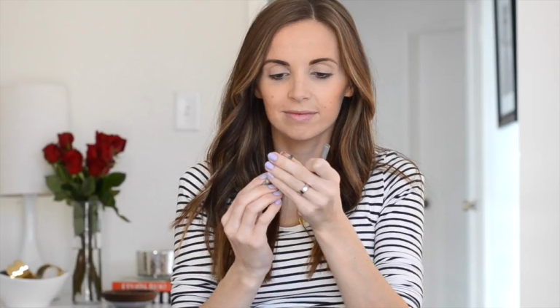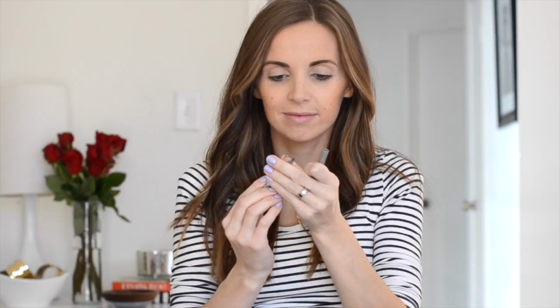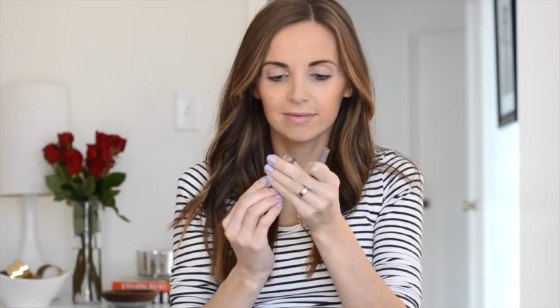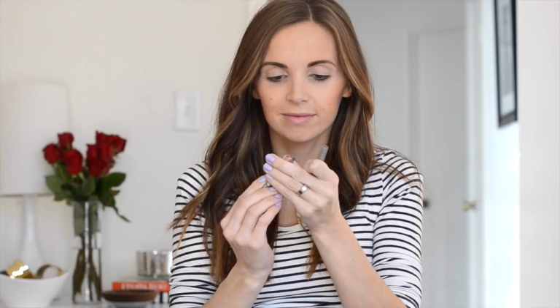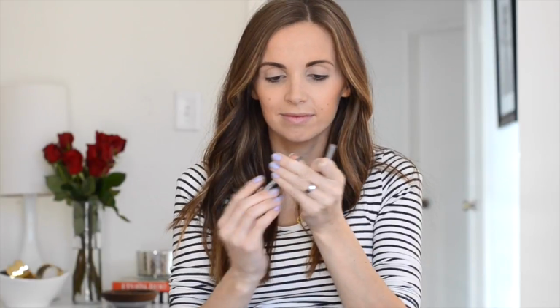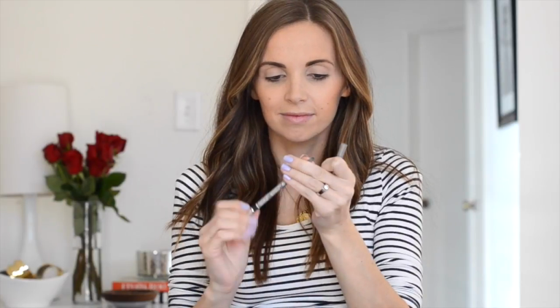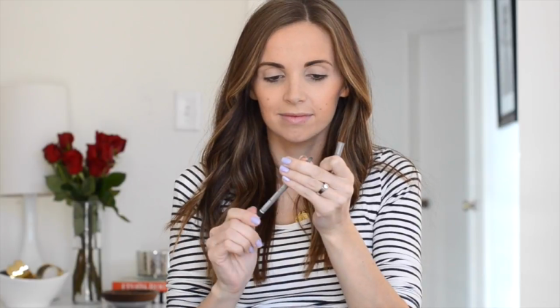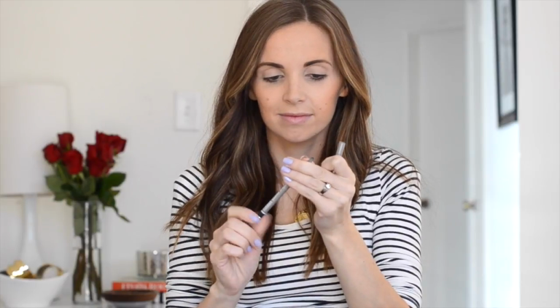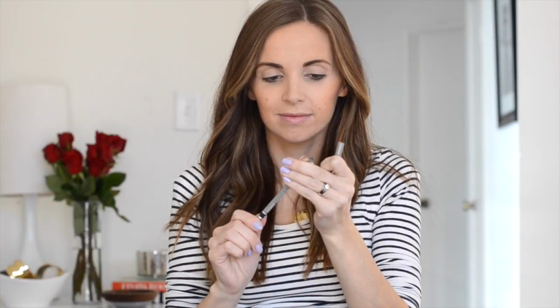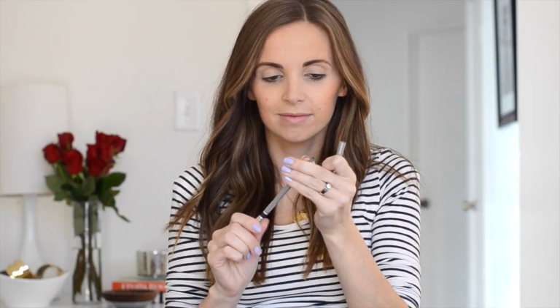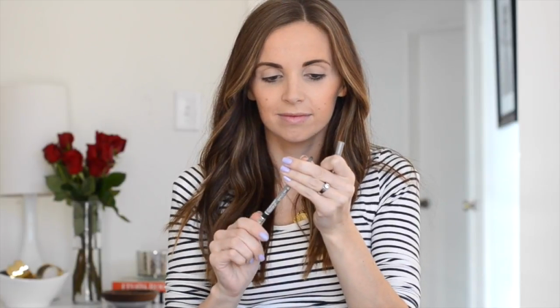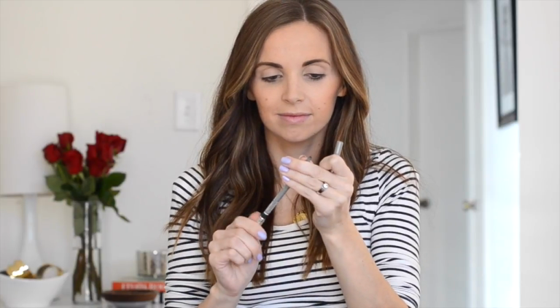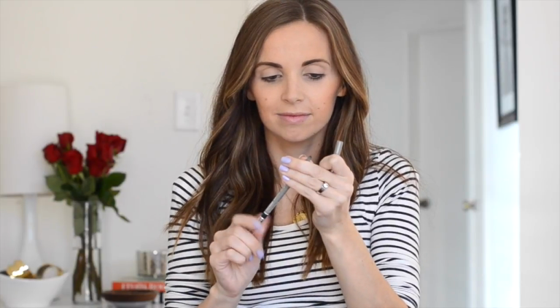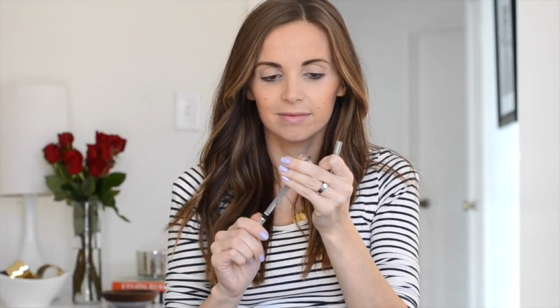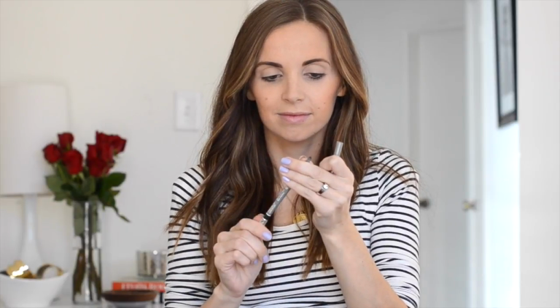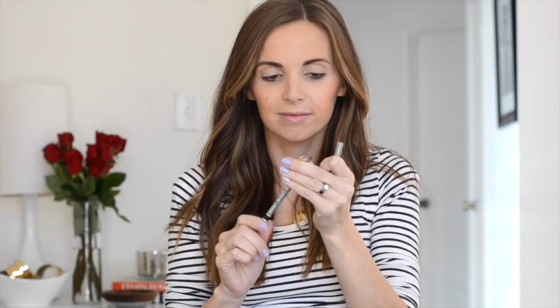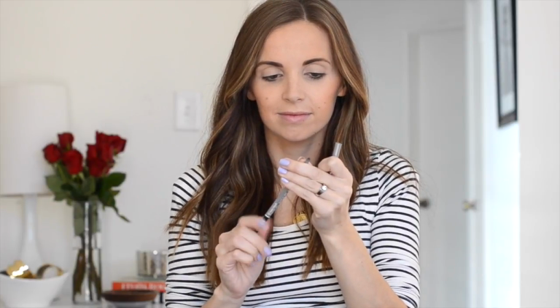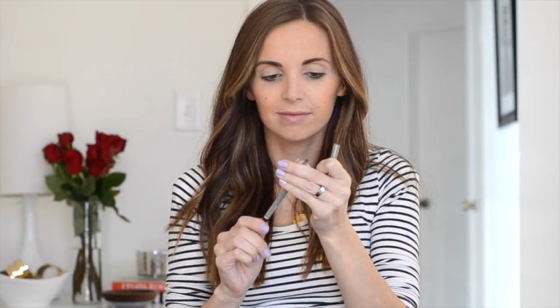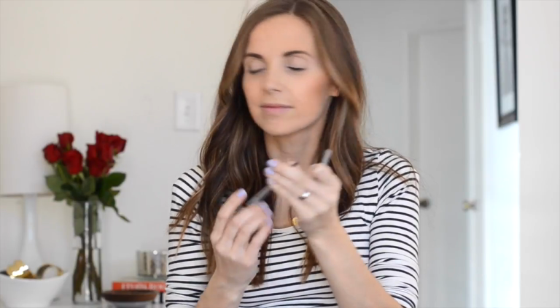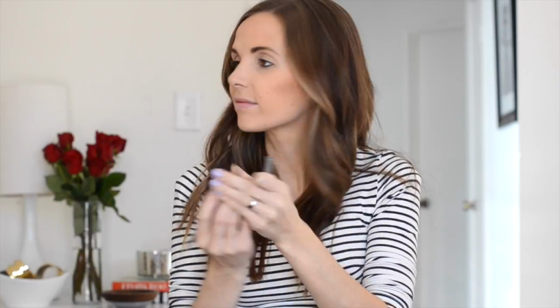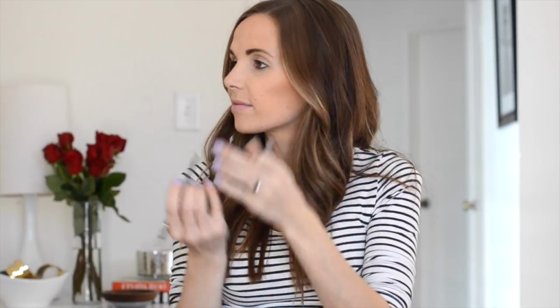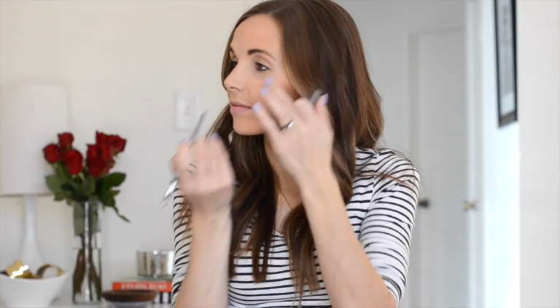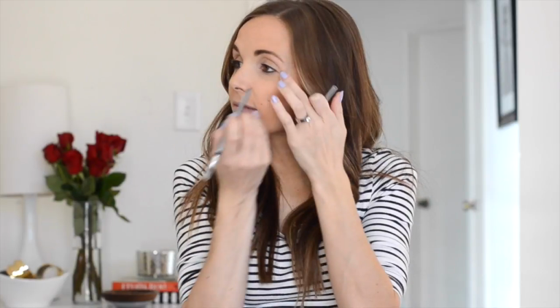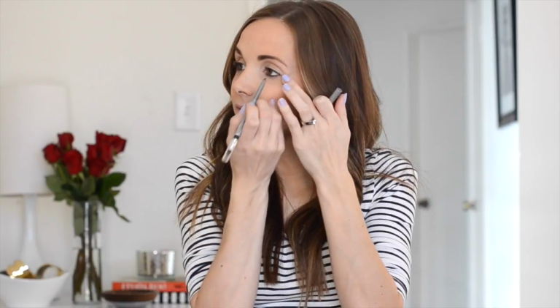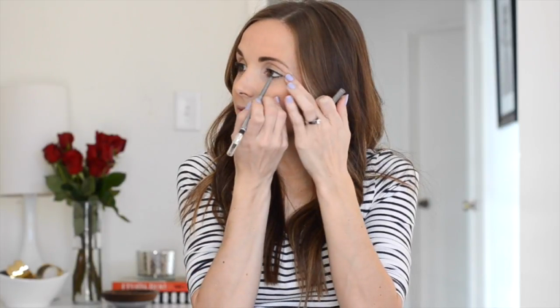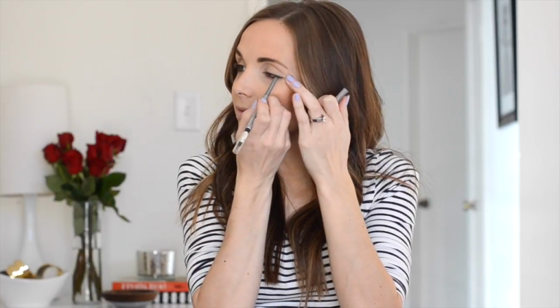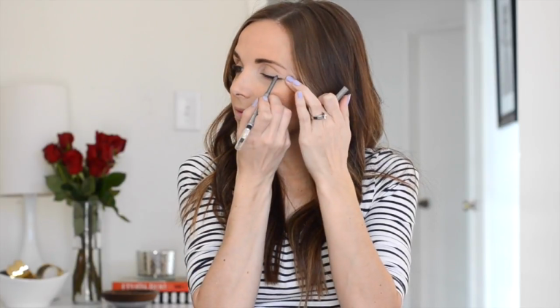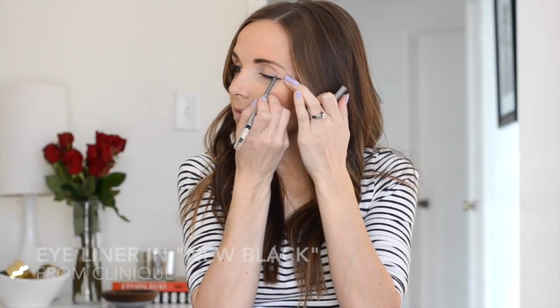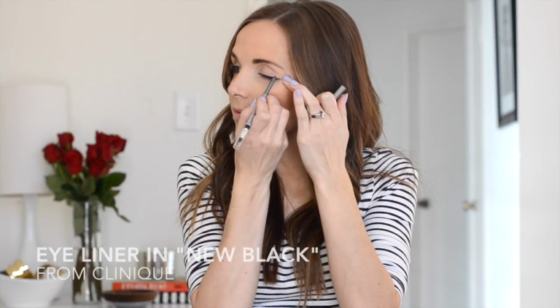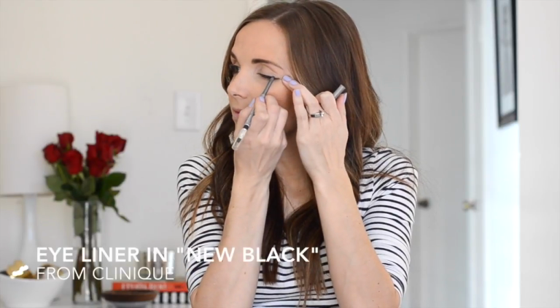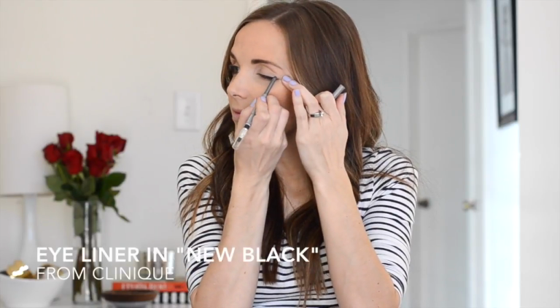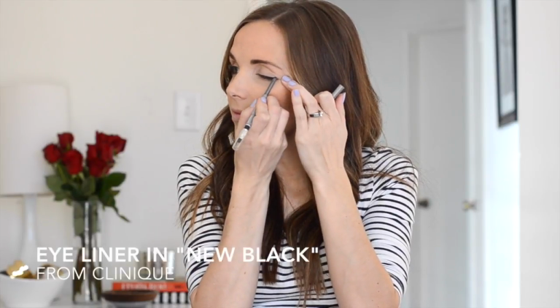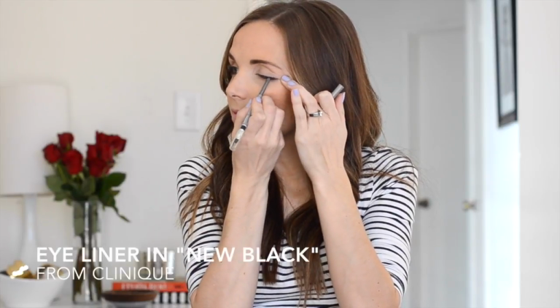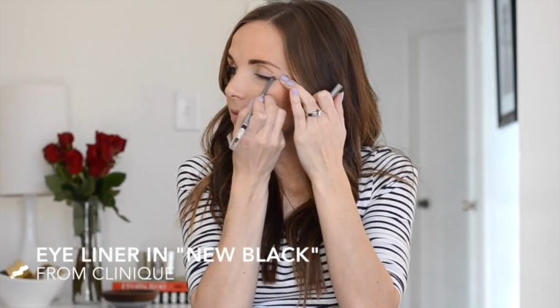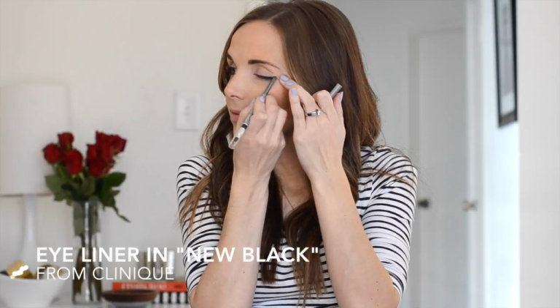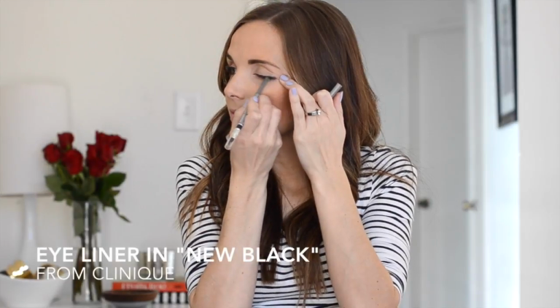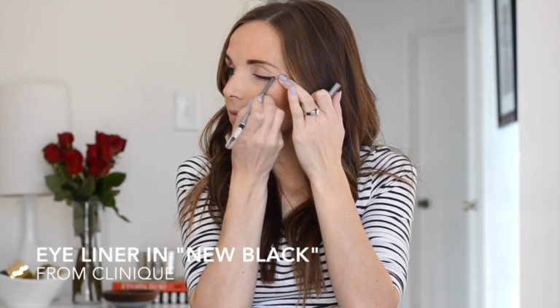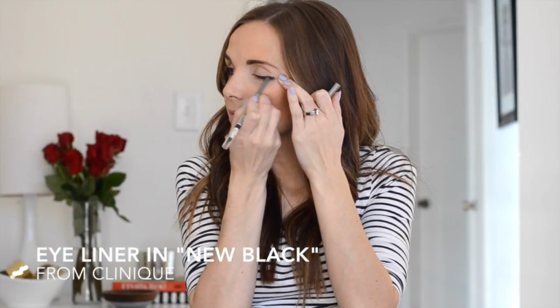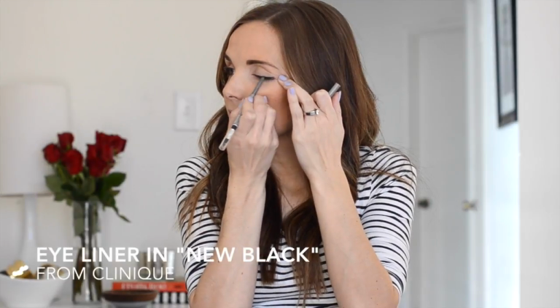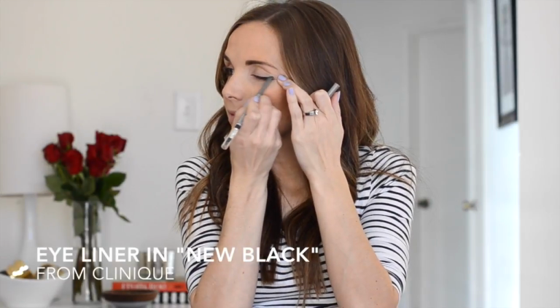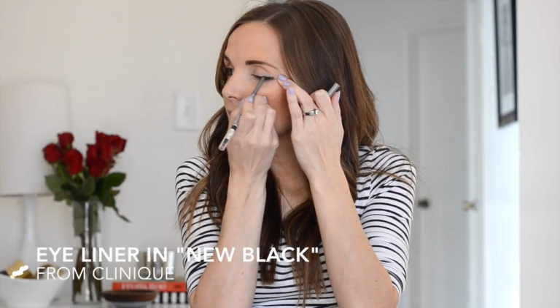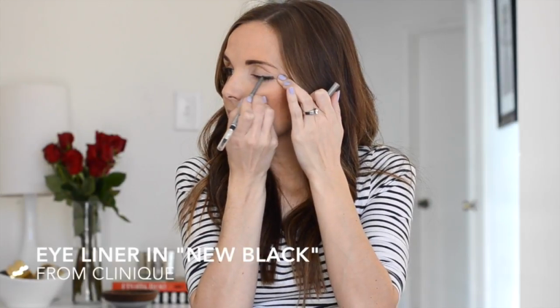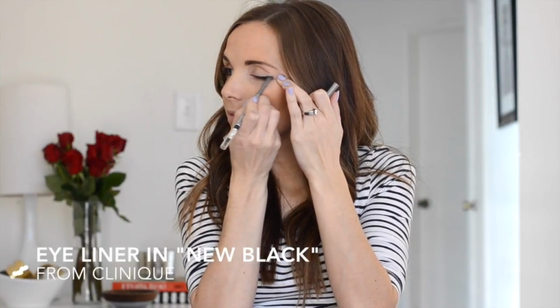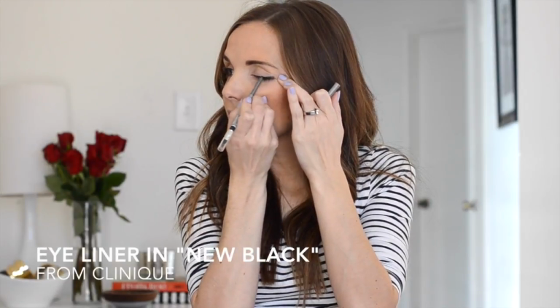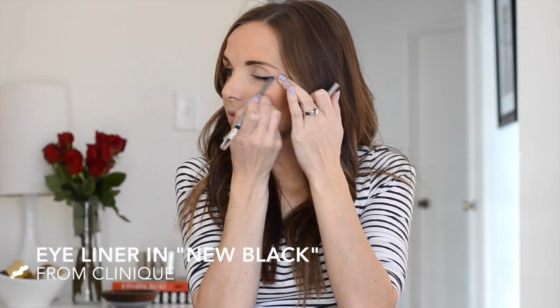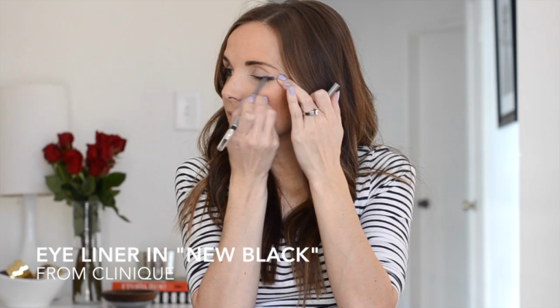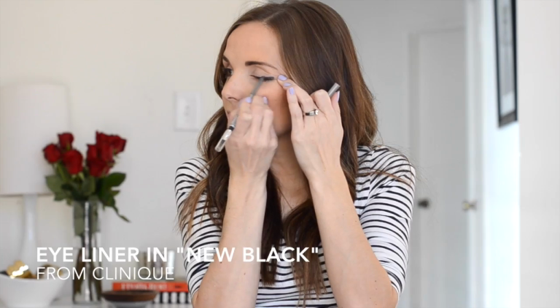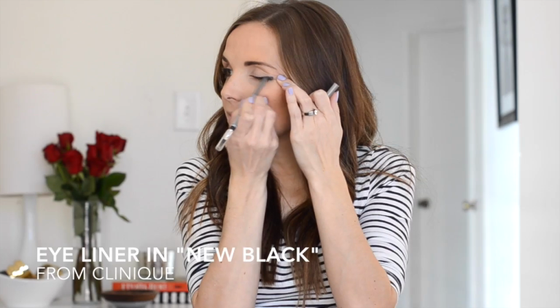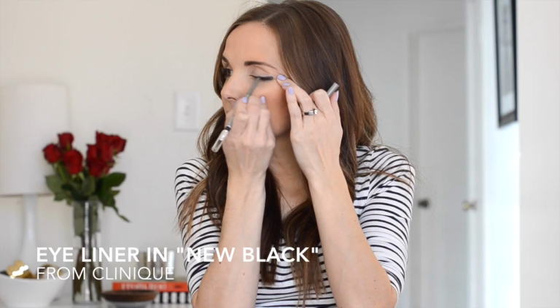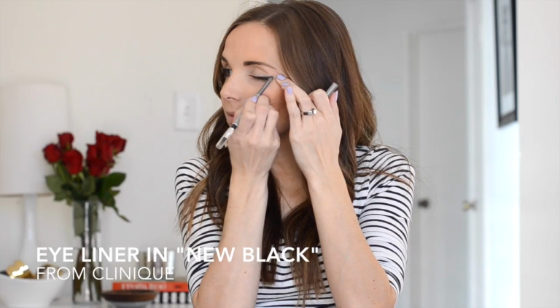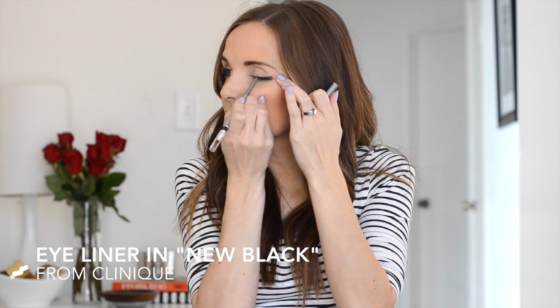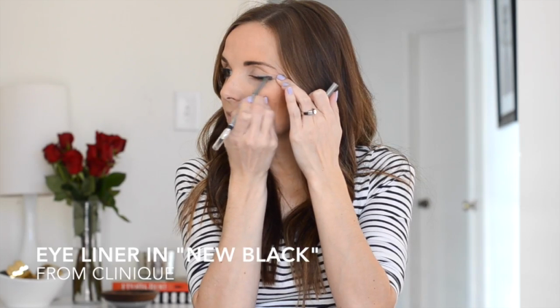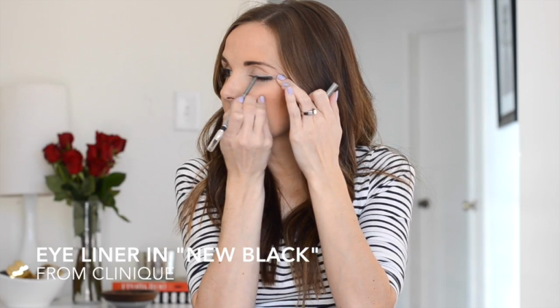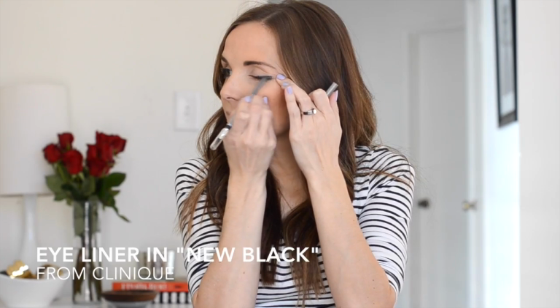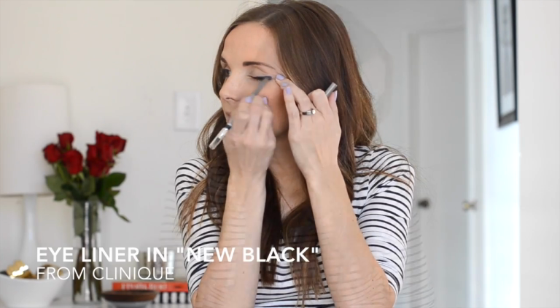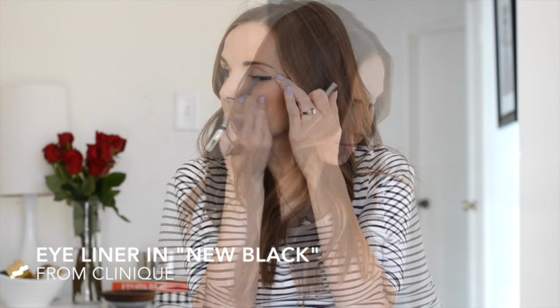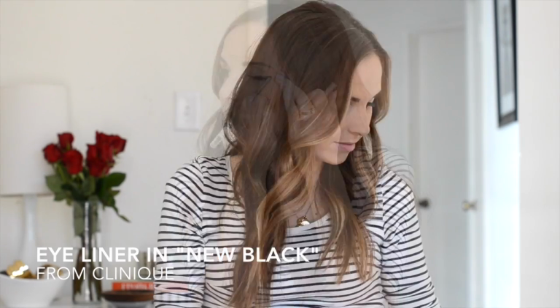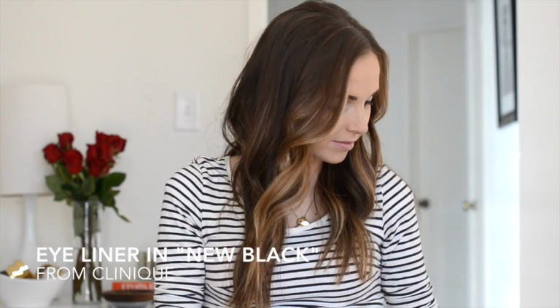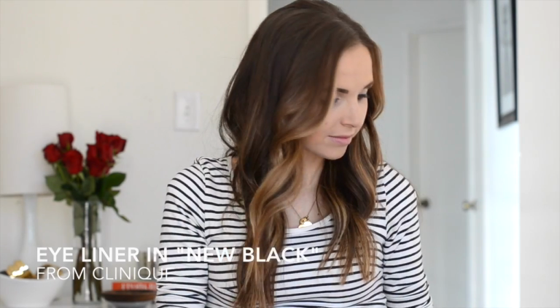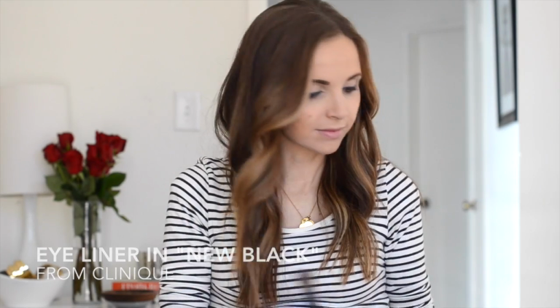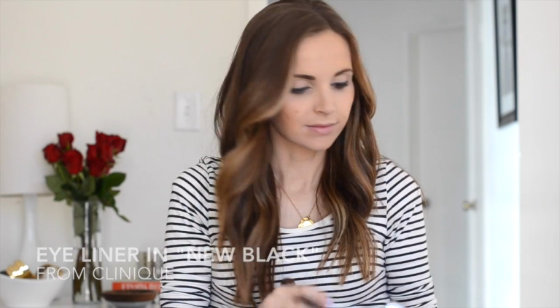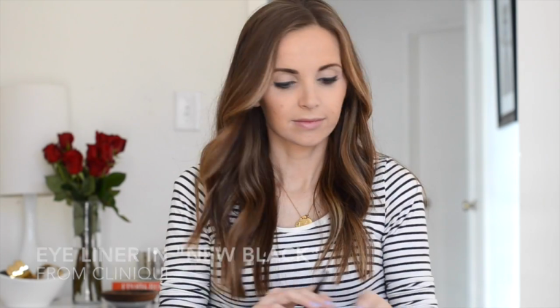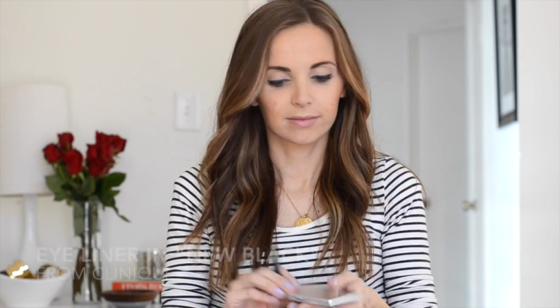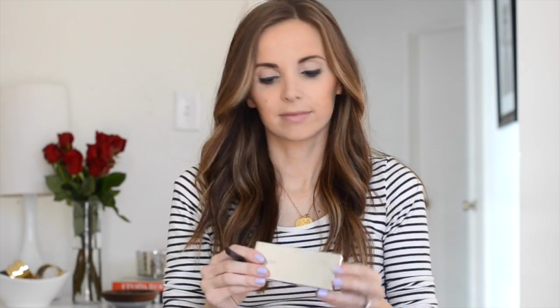The next step is eyeliner and you'll want to create a nice thick line. I'm using Clinique's Pencil in New Black.